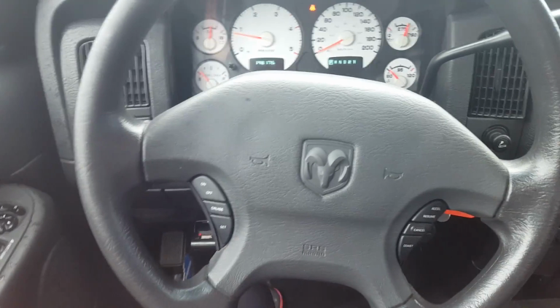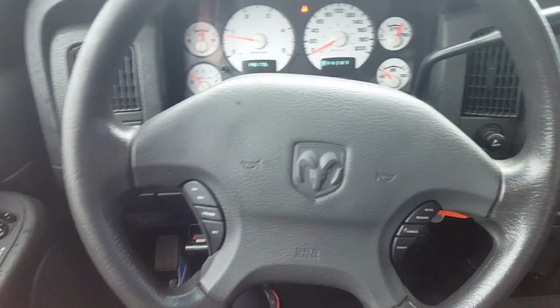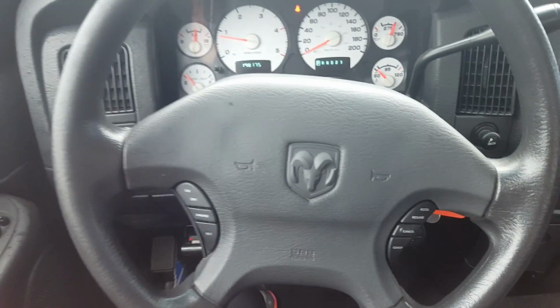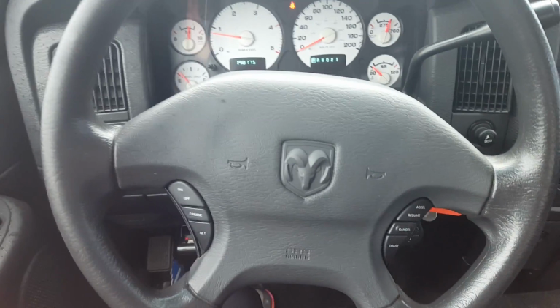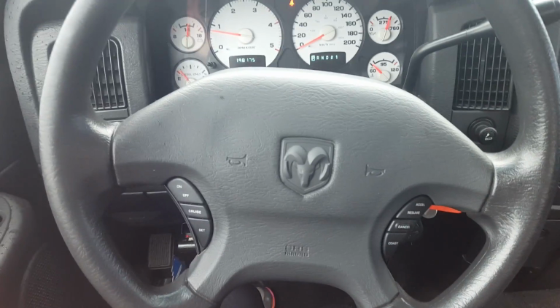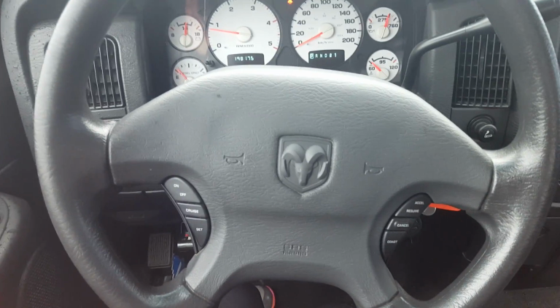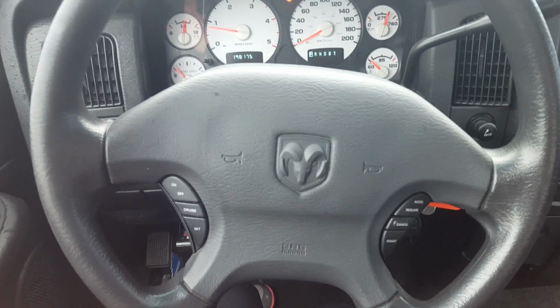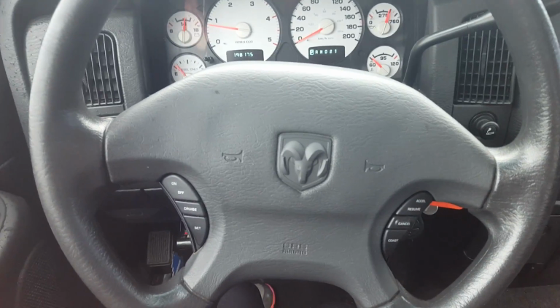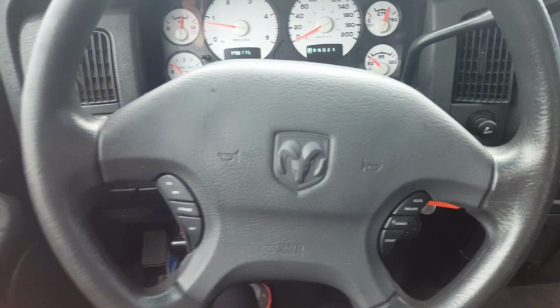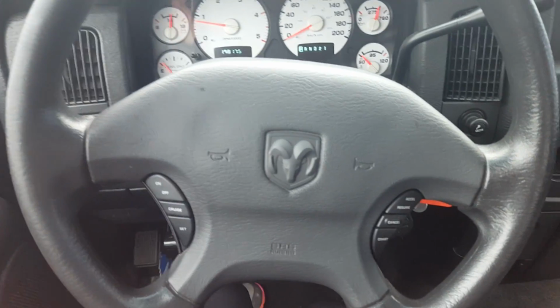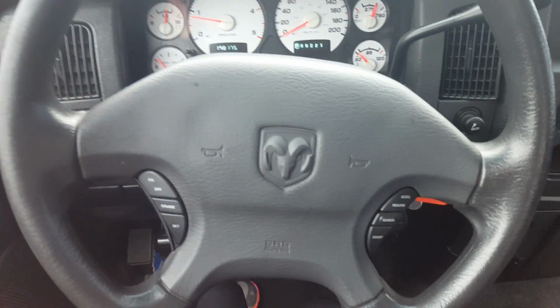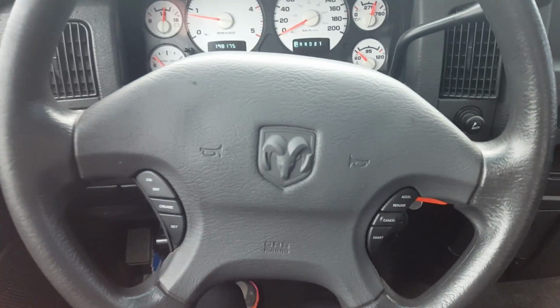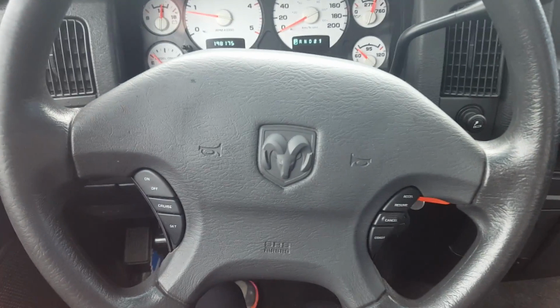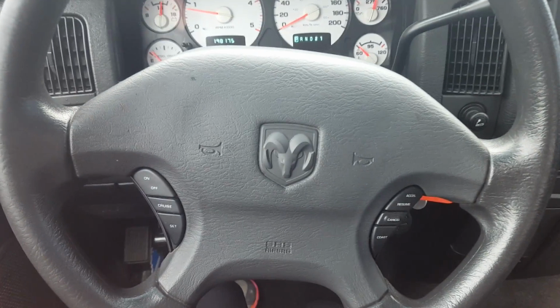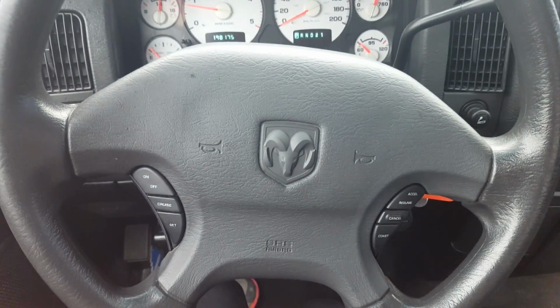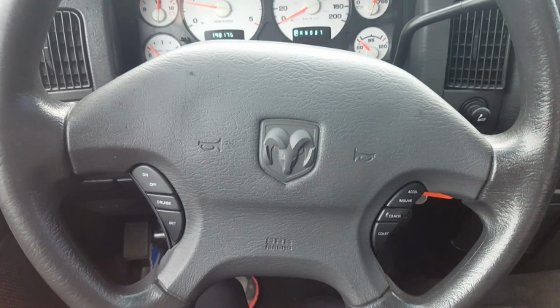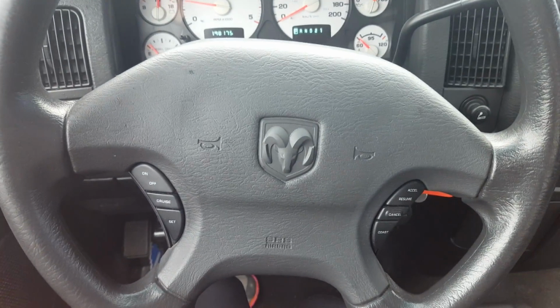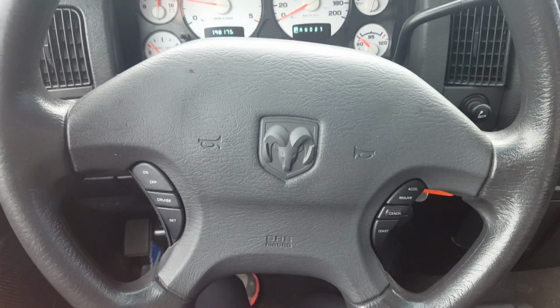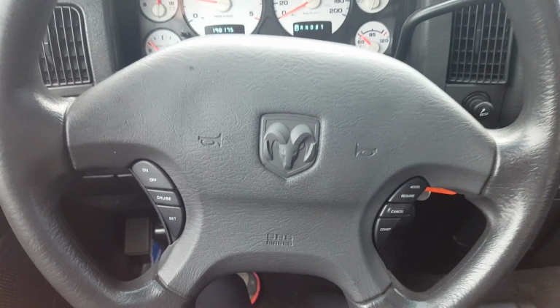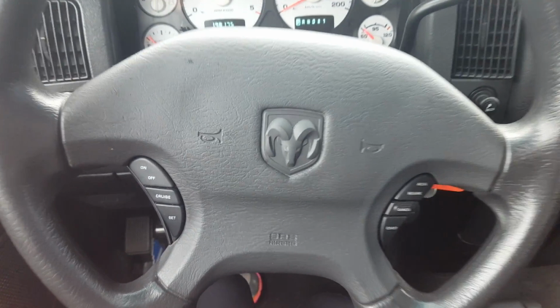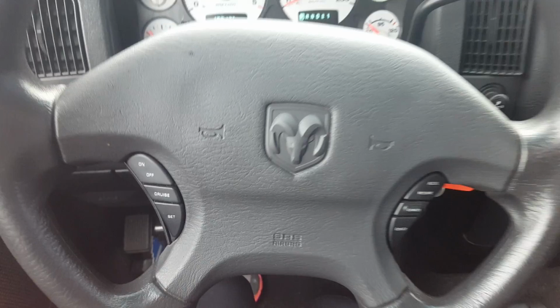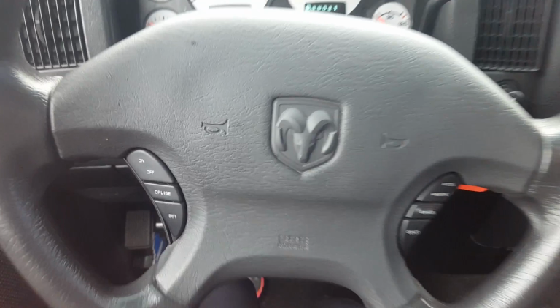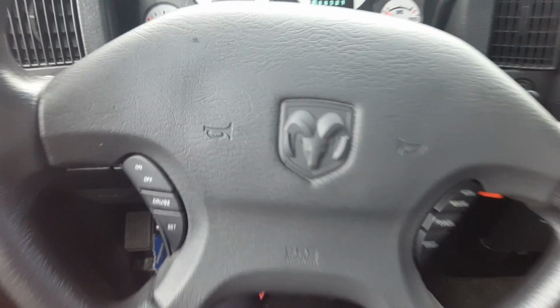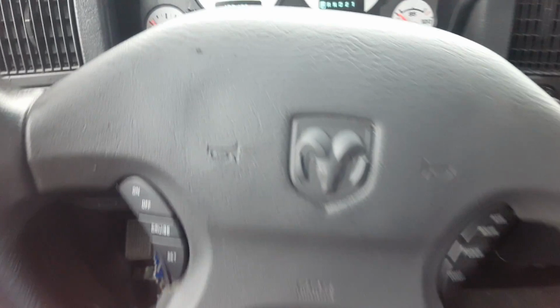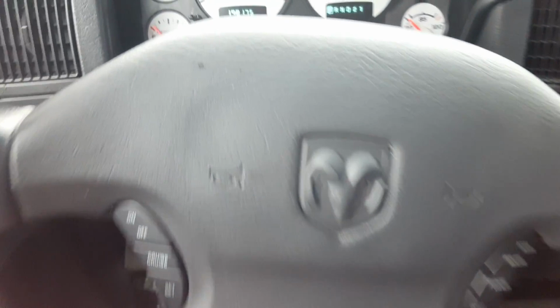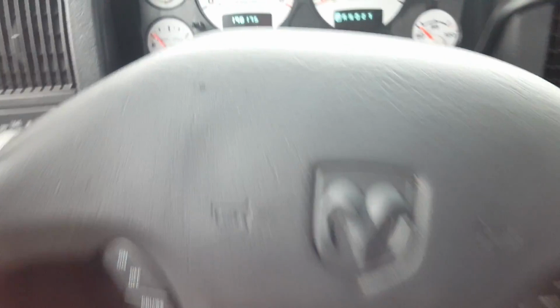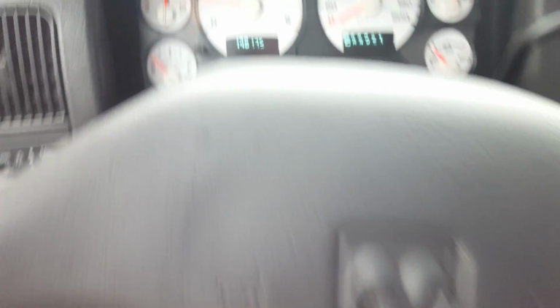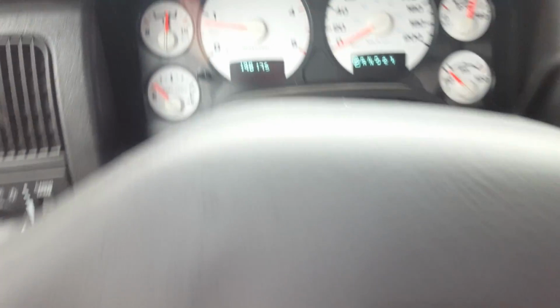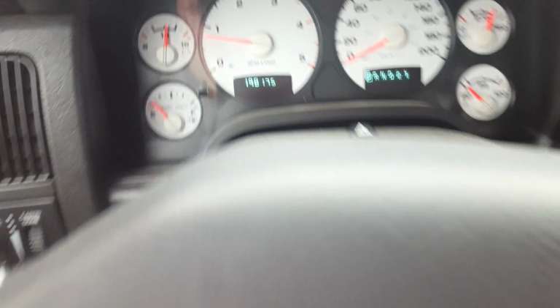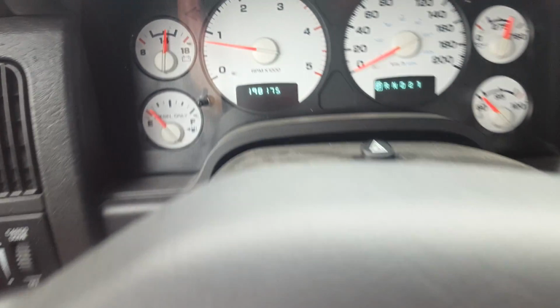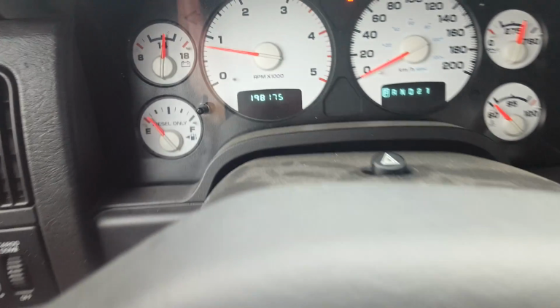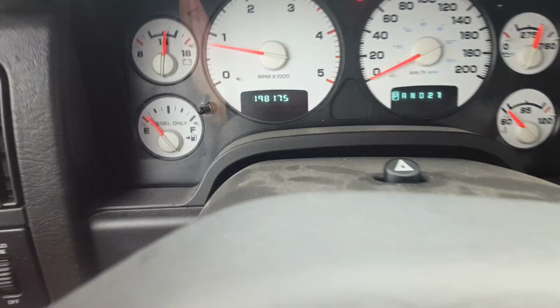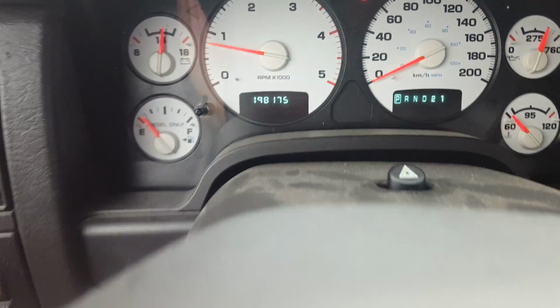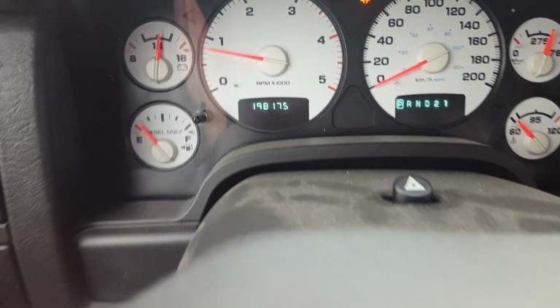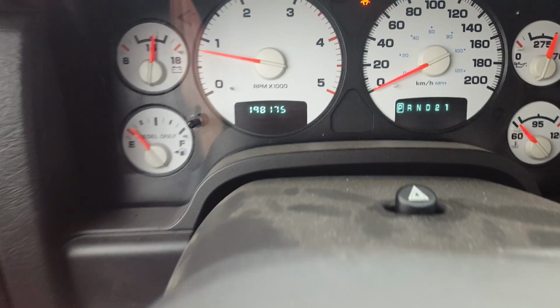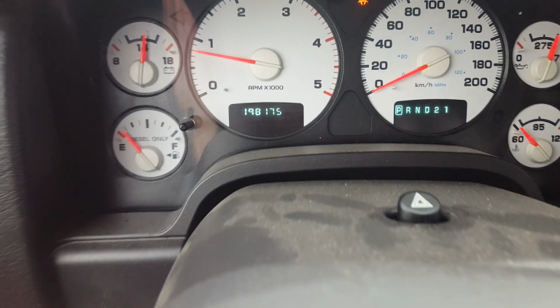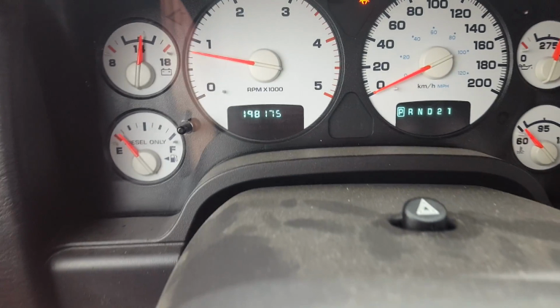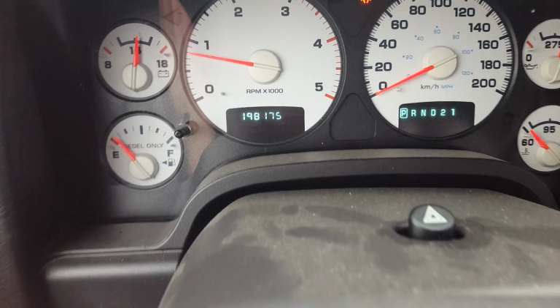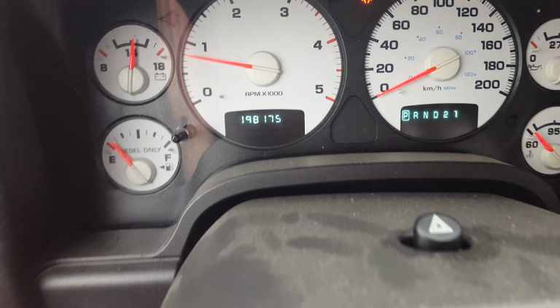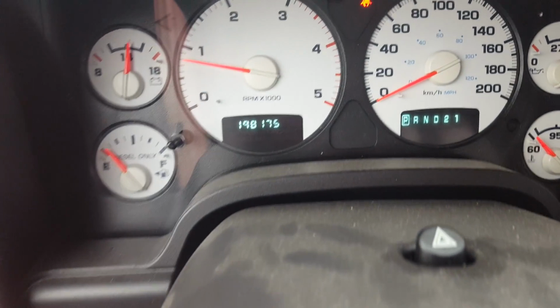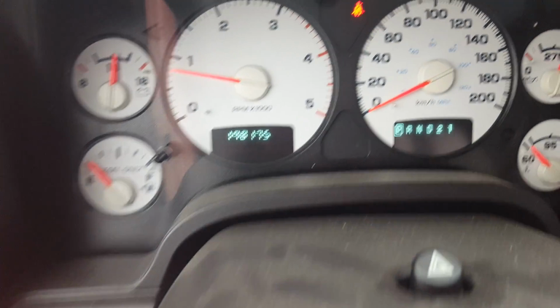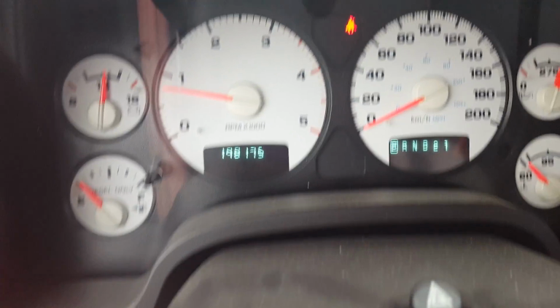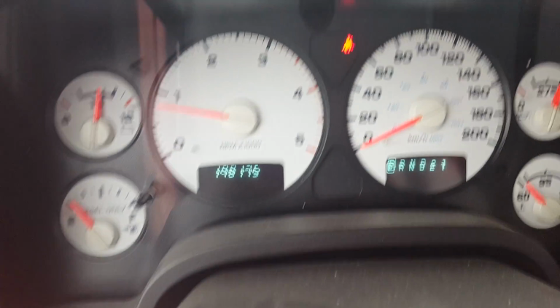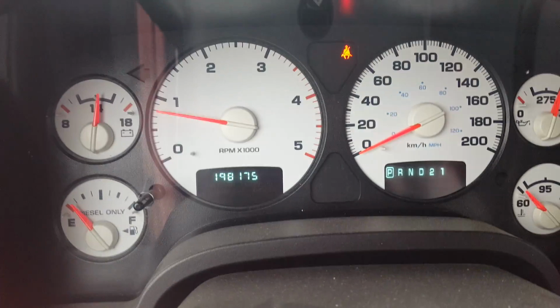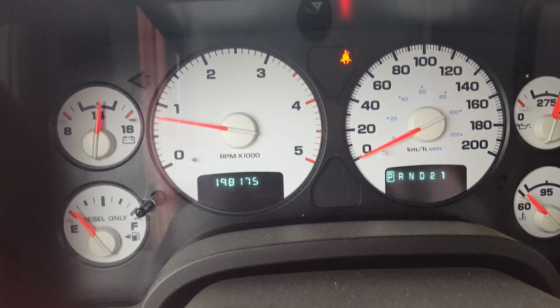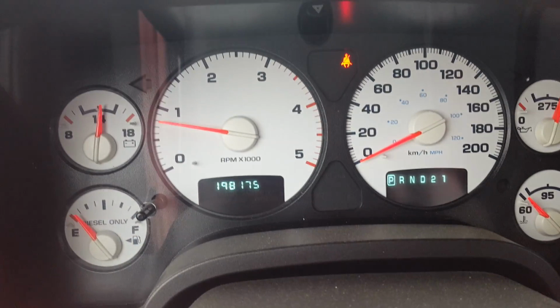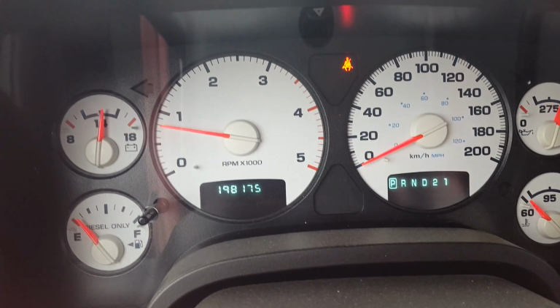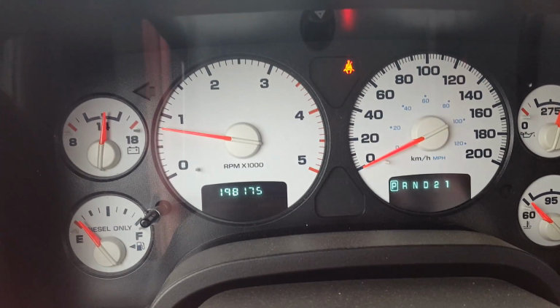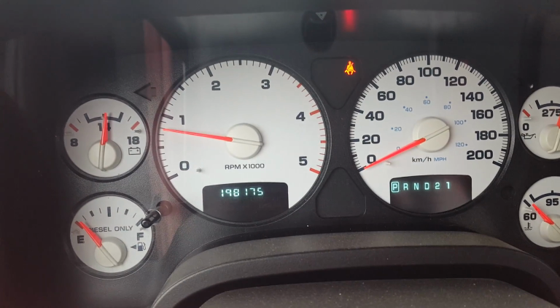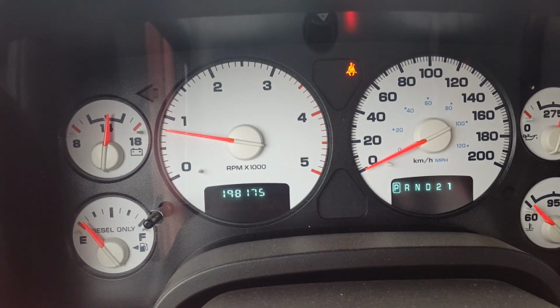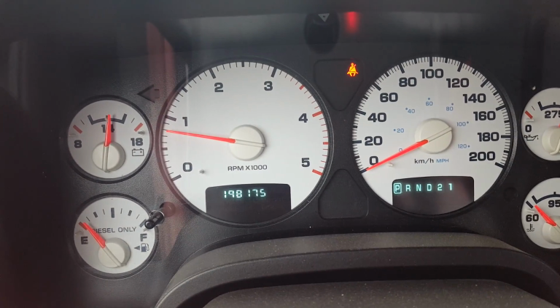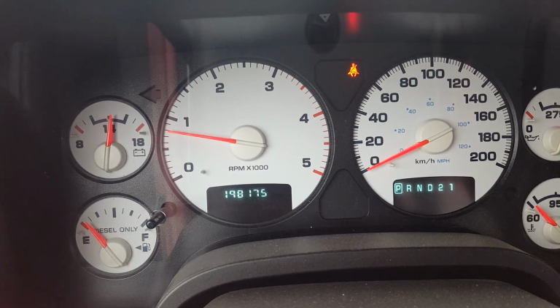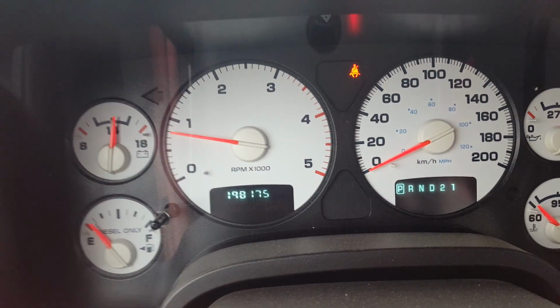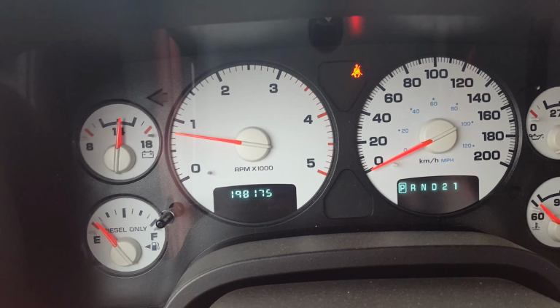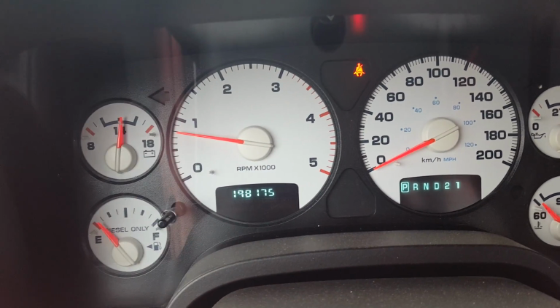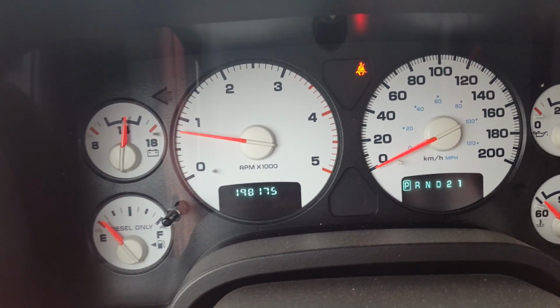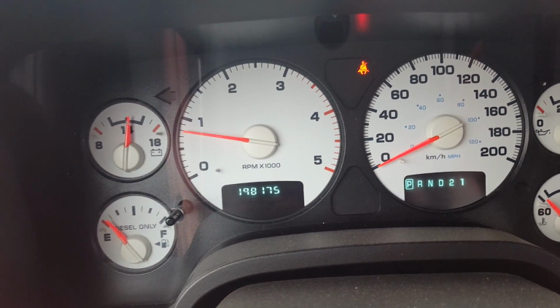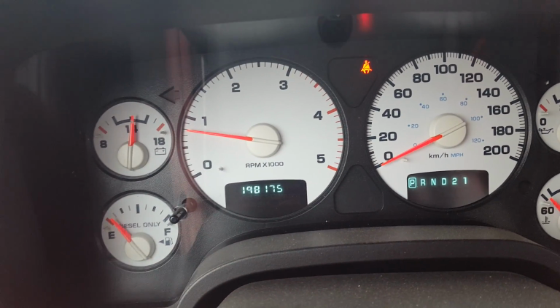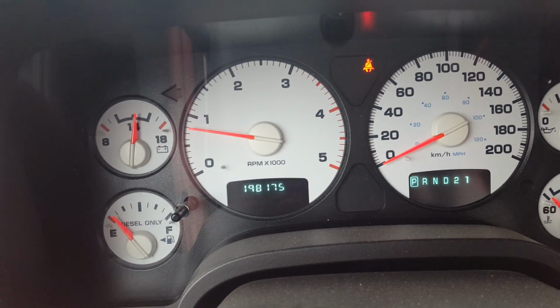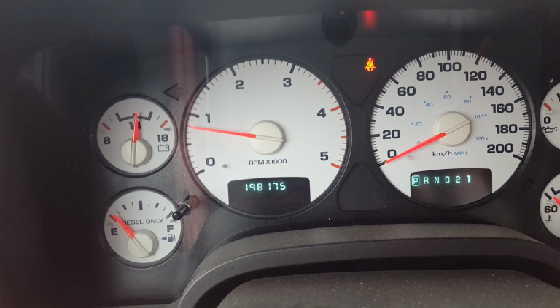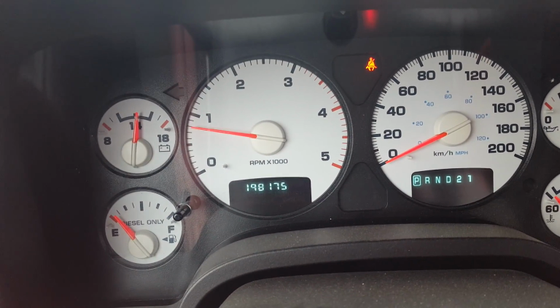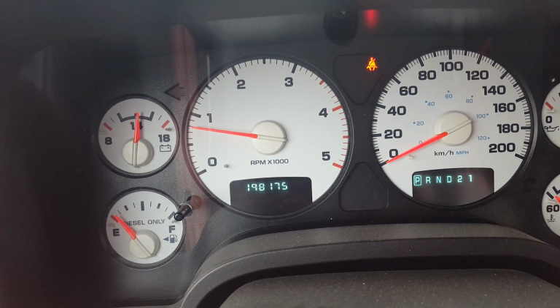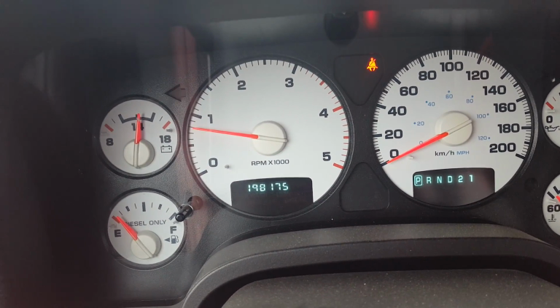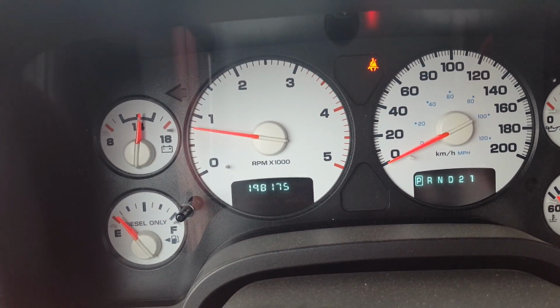Steering wheel controls, cruise control, volume and audio control. Looking at the odometer, sitting at 198,175.